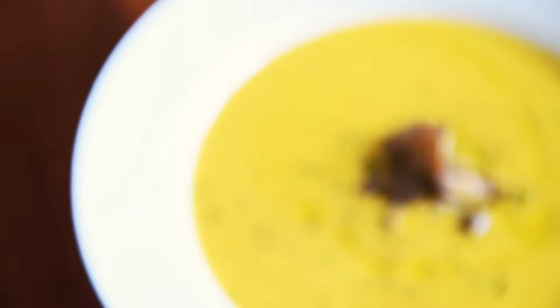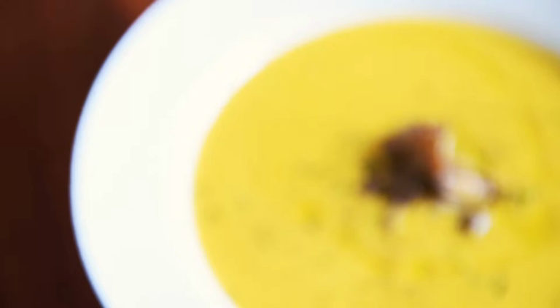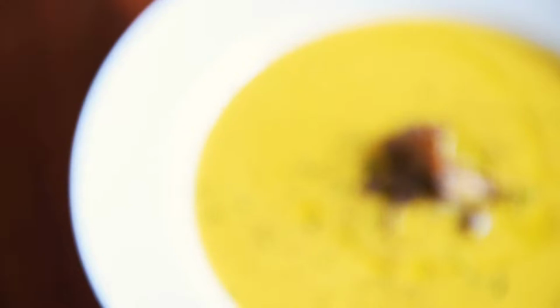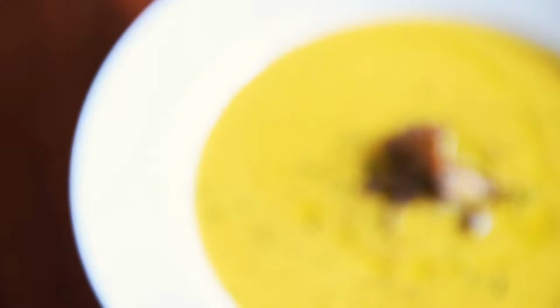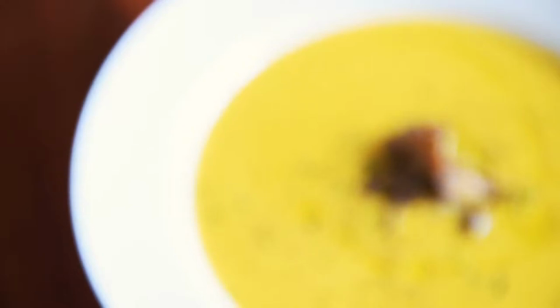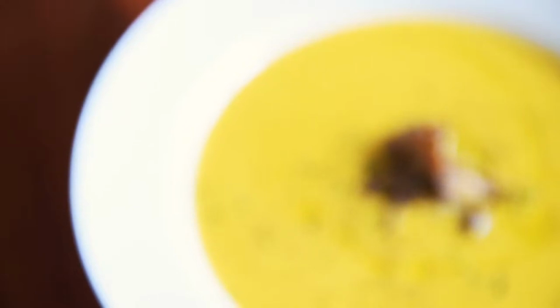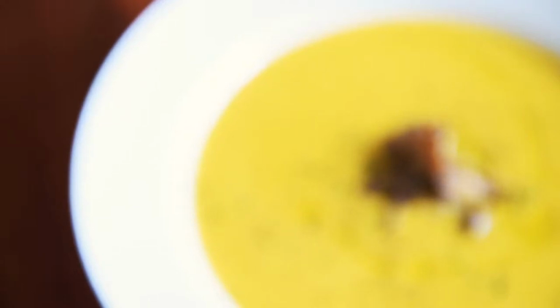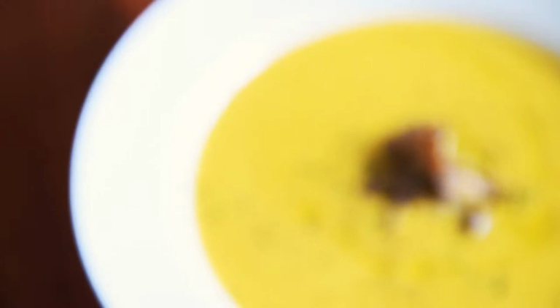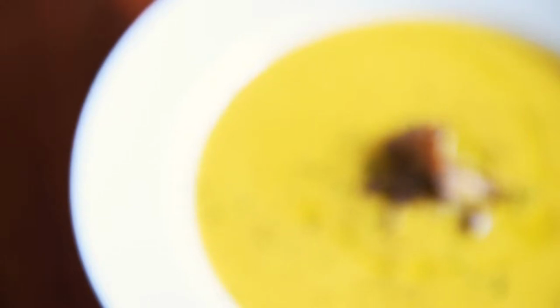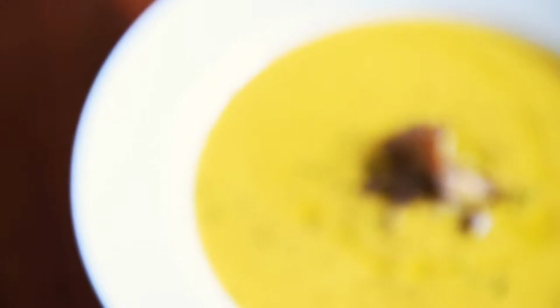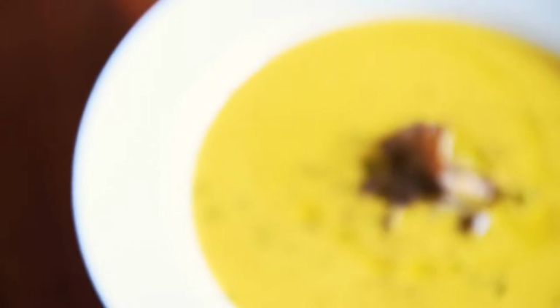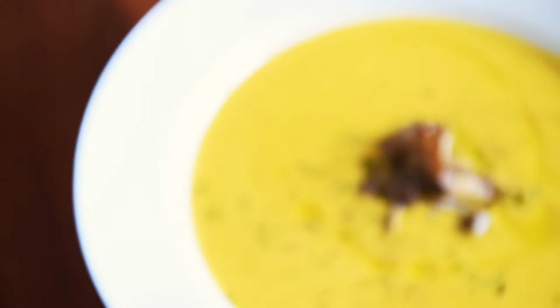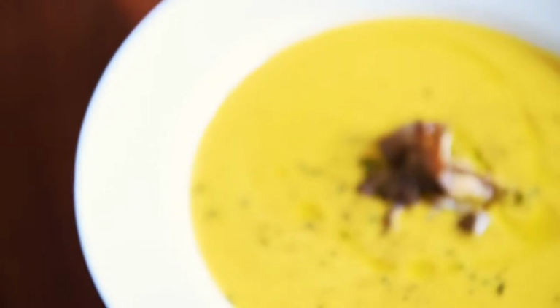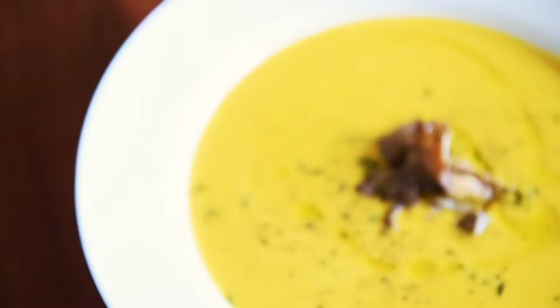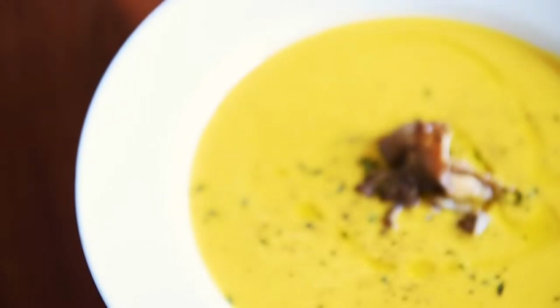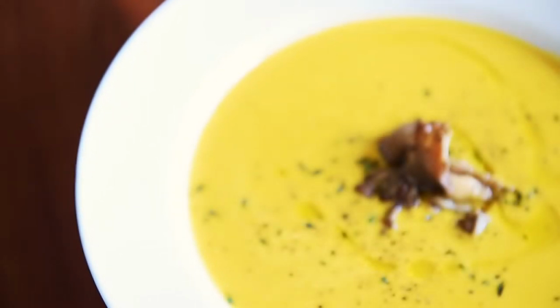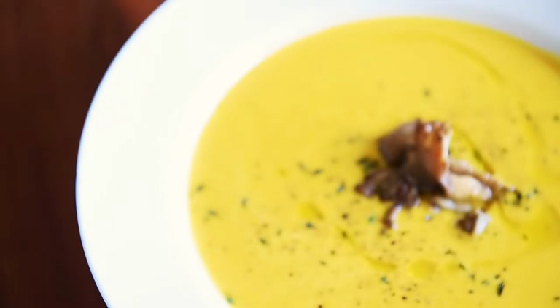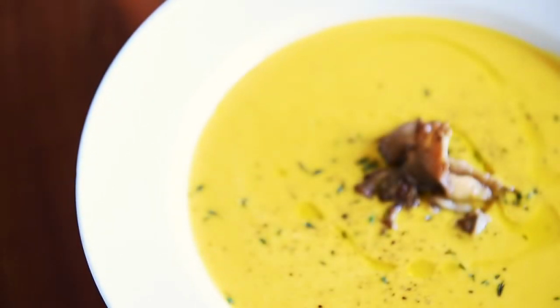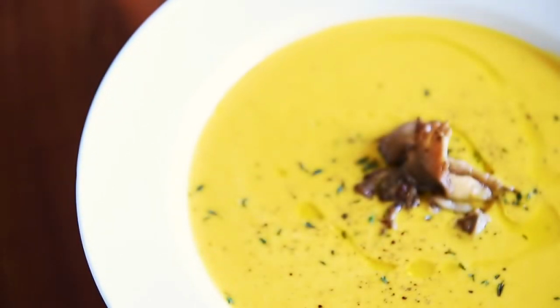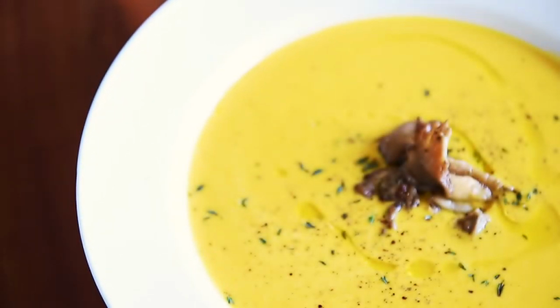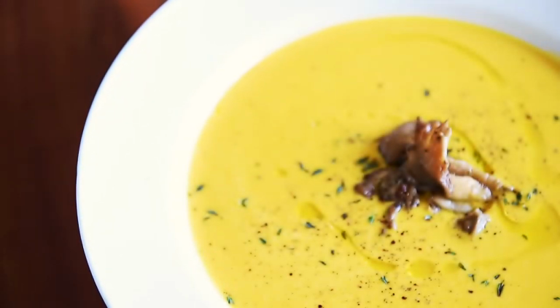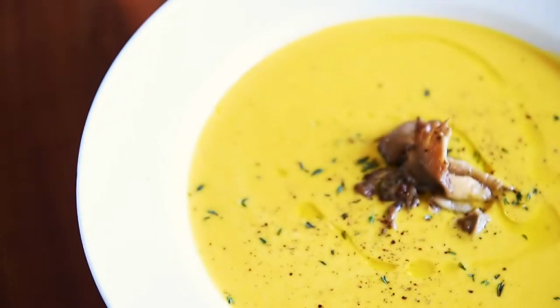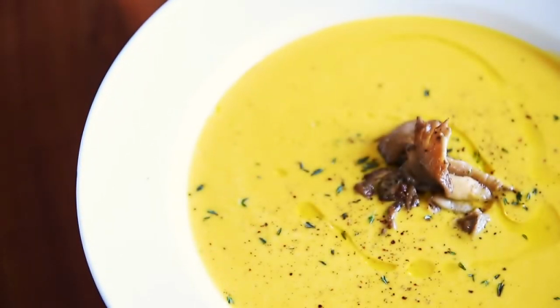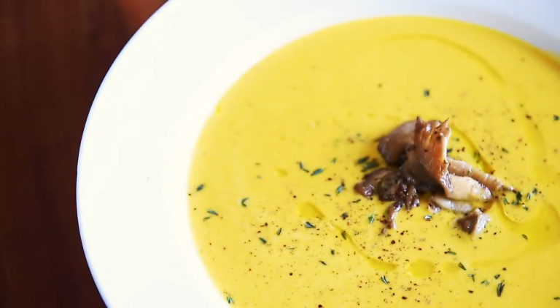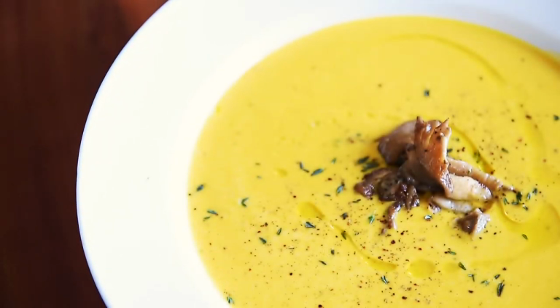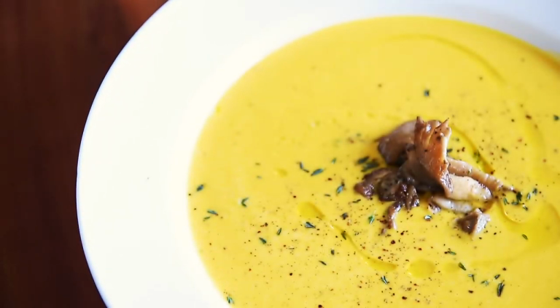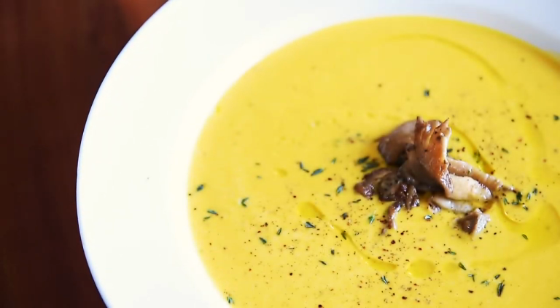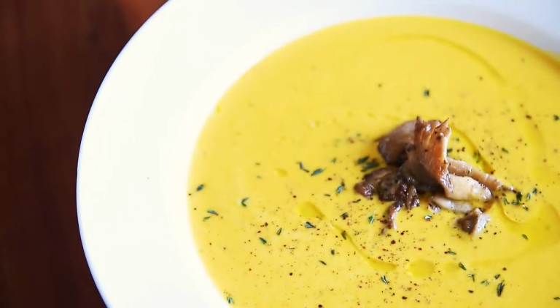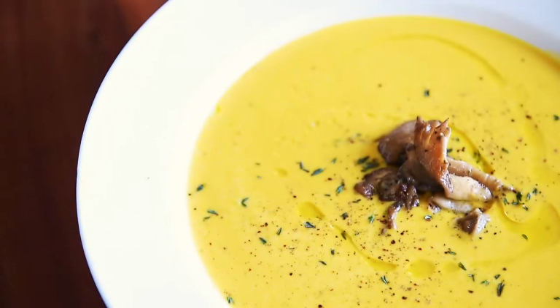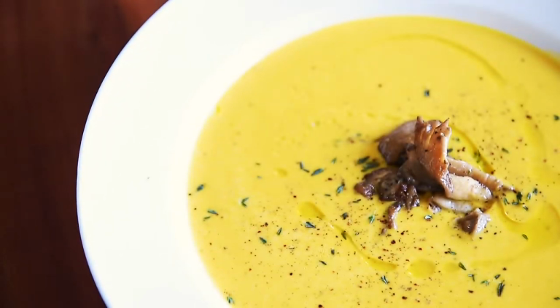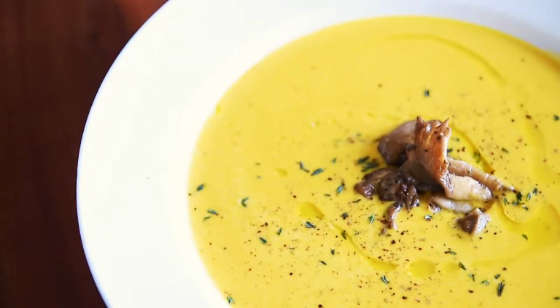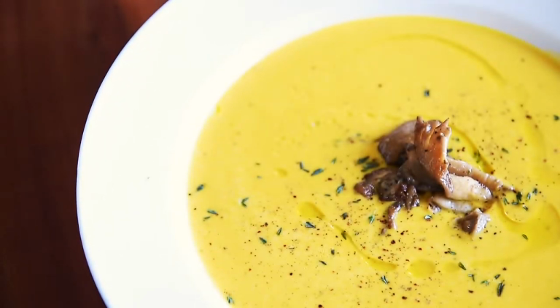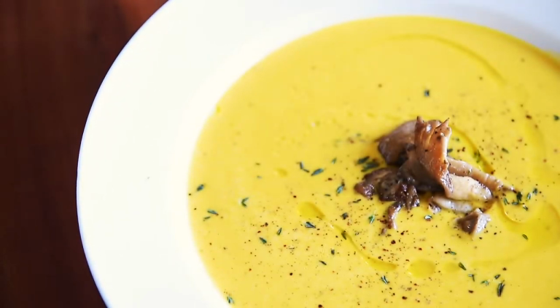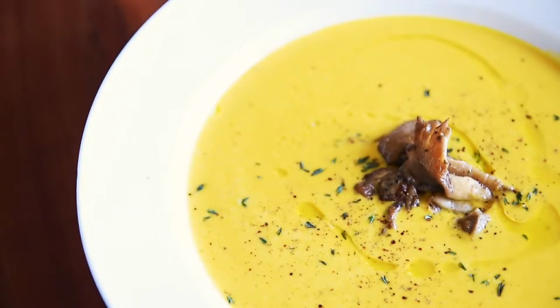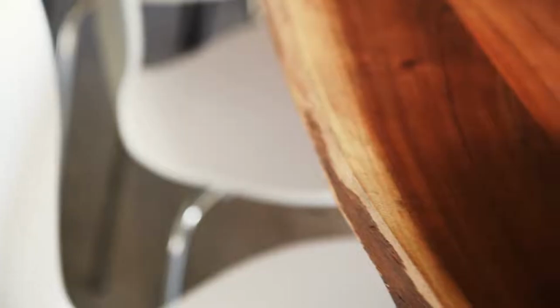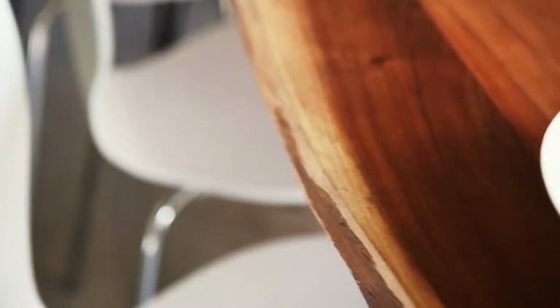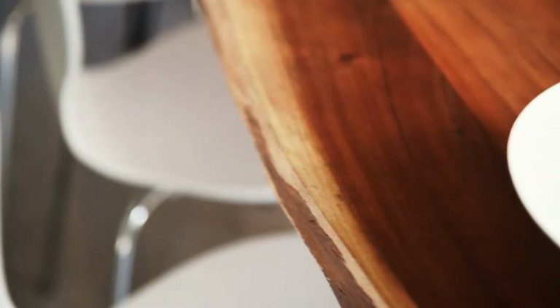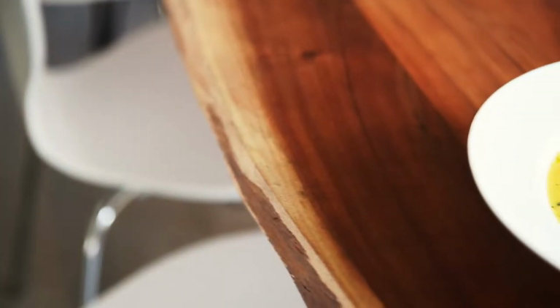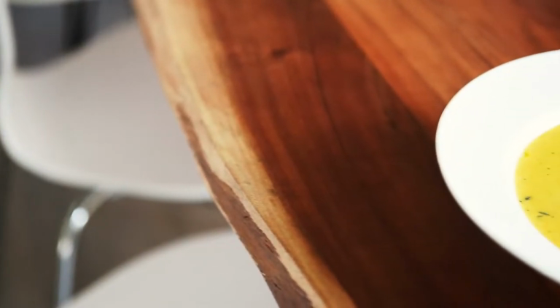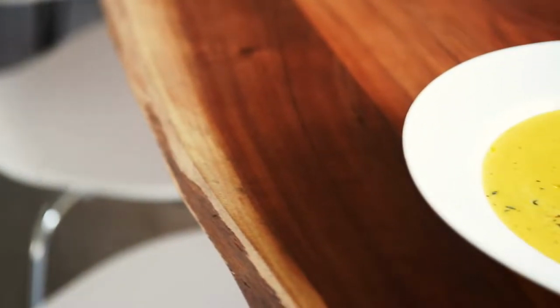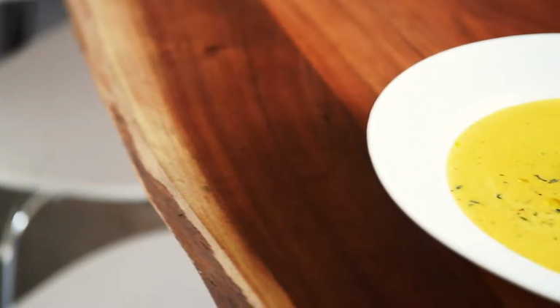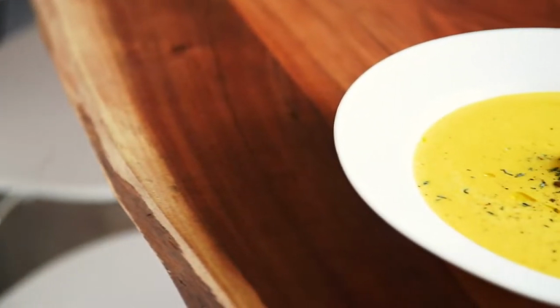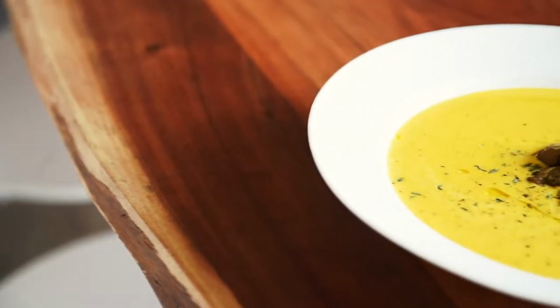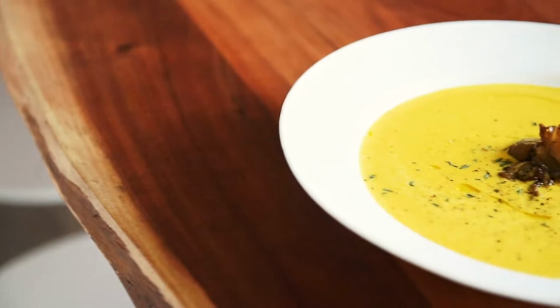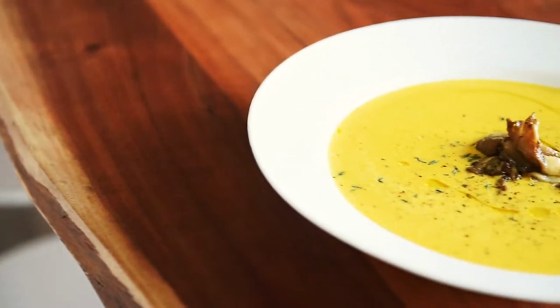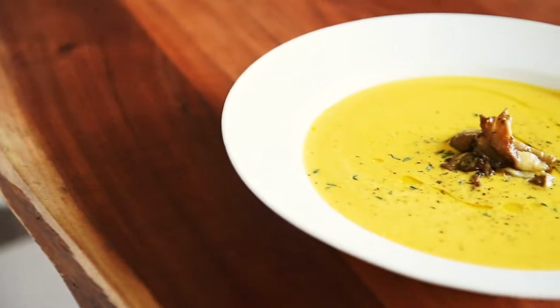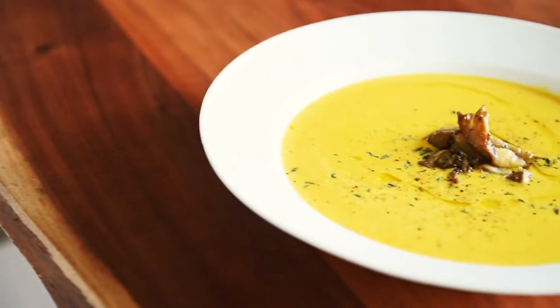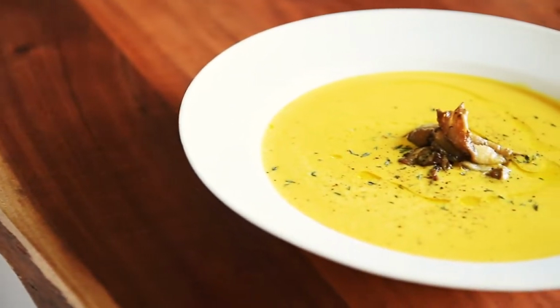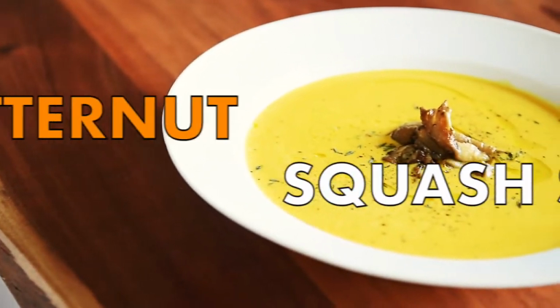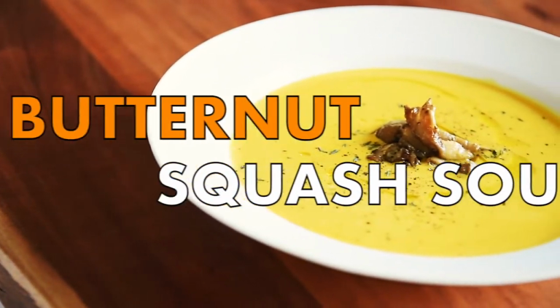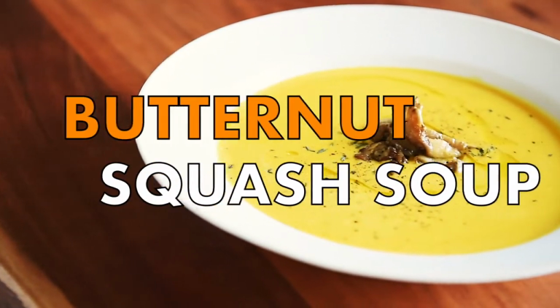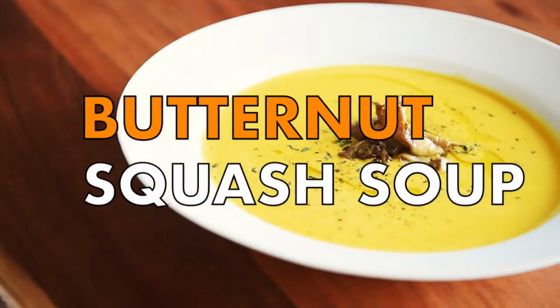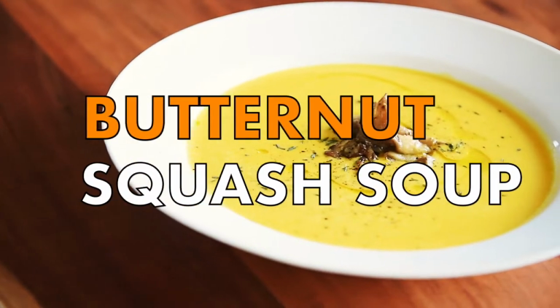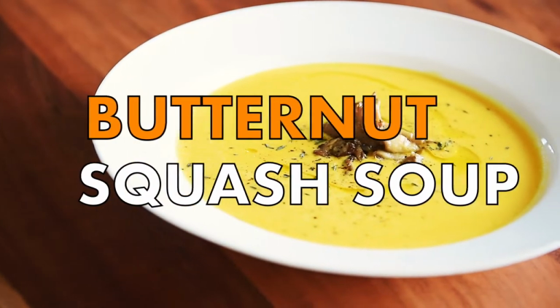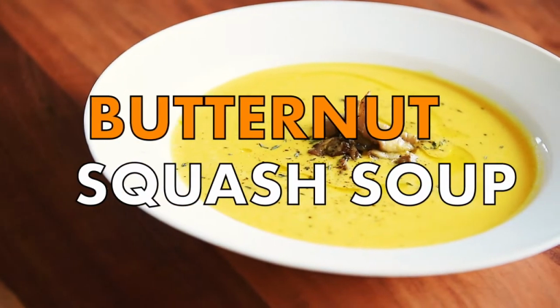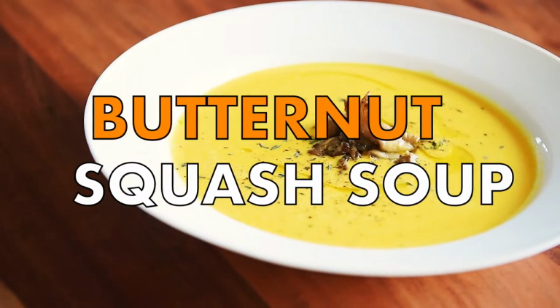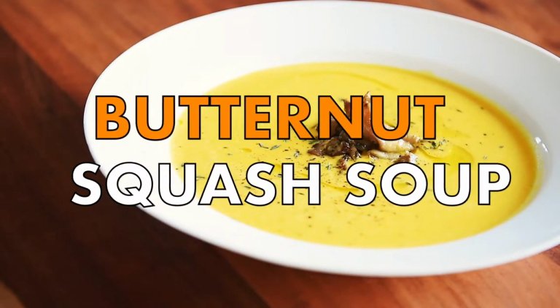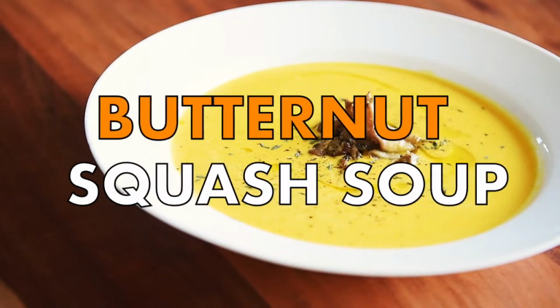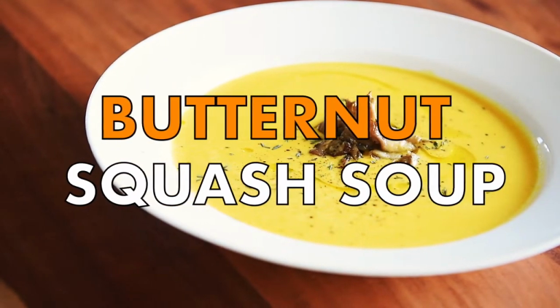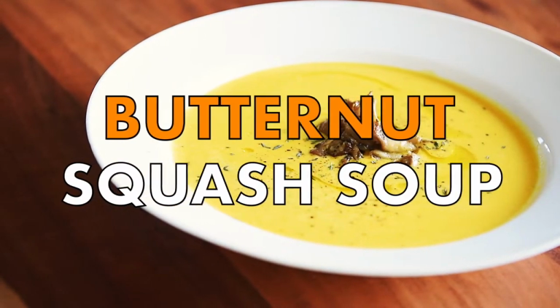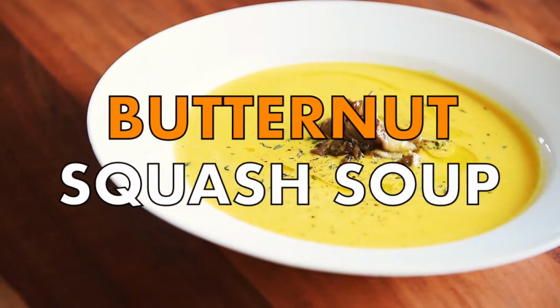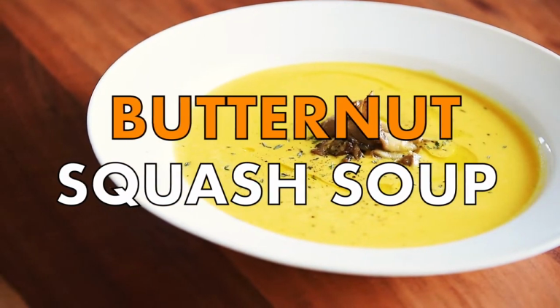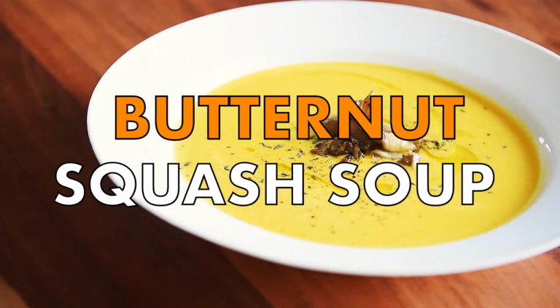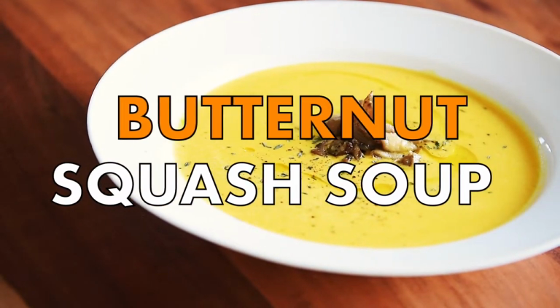On today's menu, a recipe so easy and delicious, it will squash the competition. Vegan butternut squash soup.